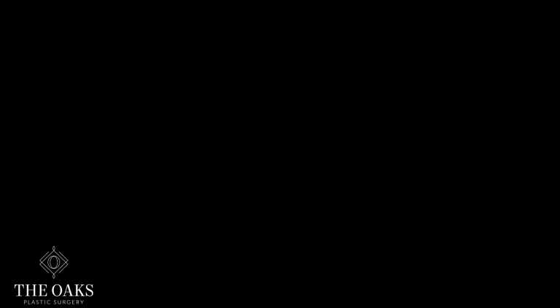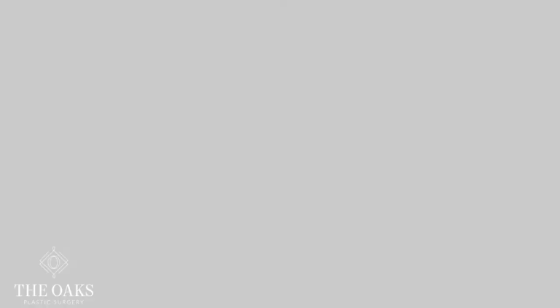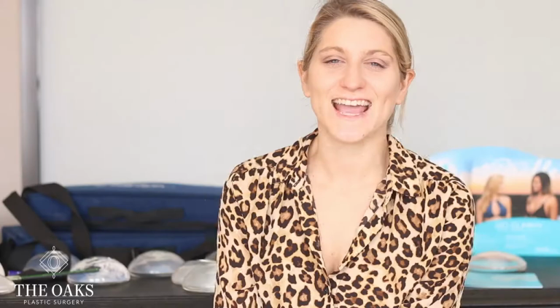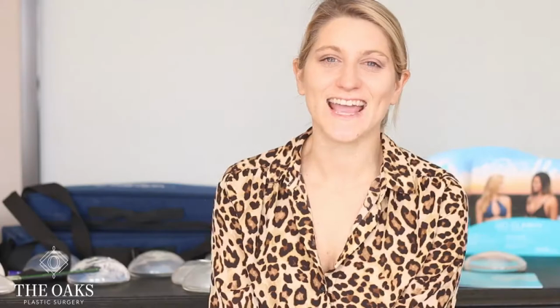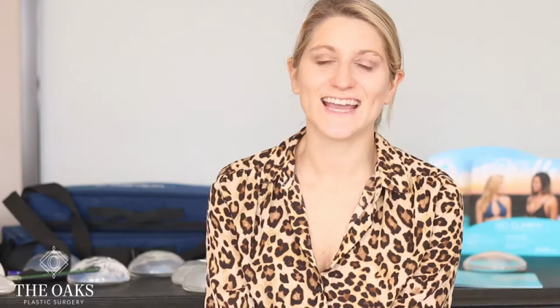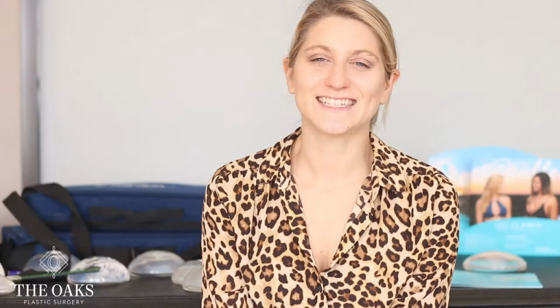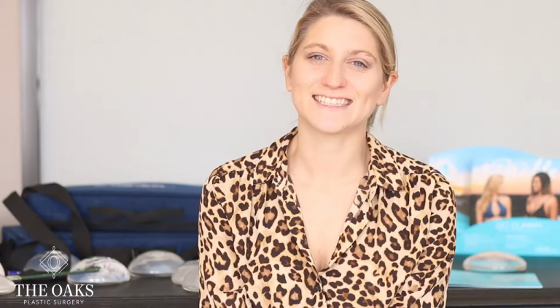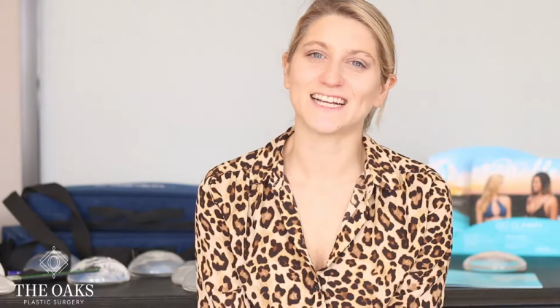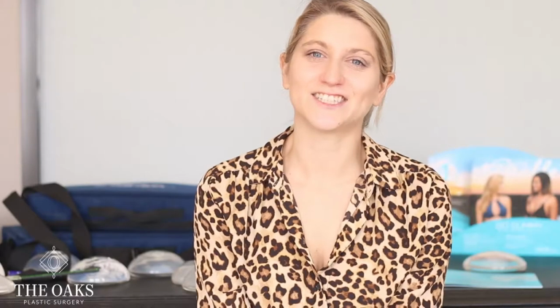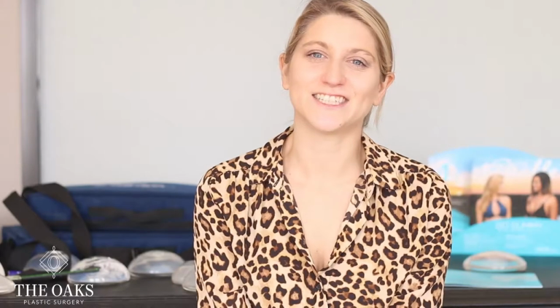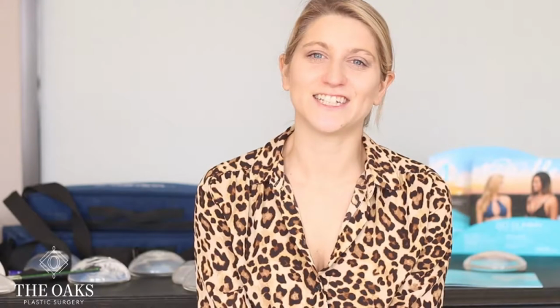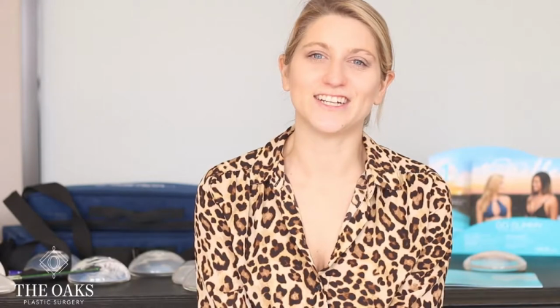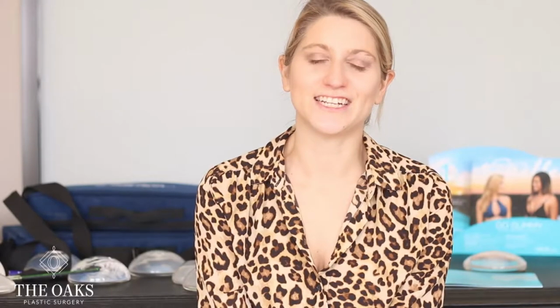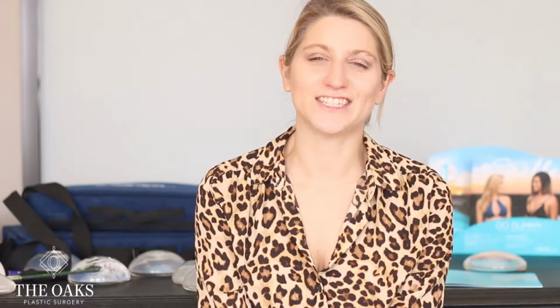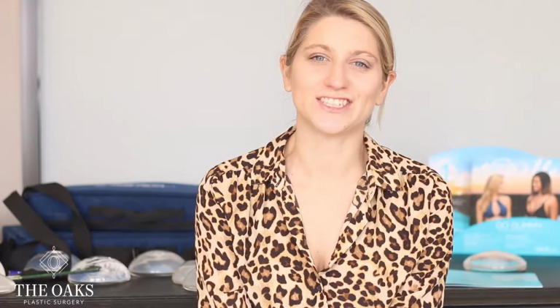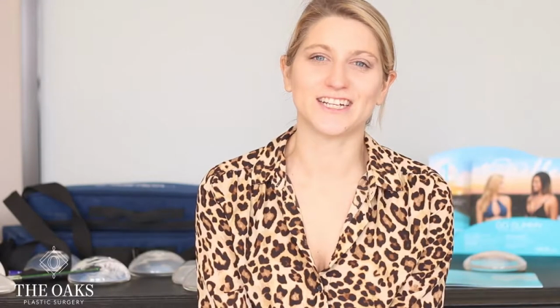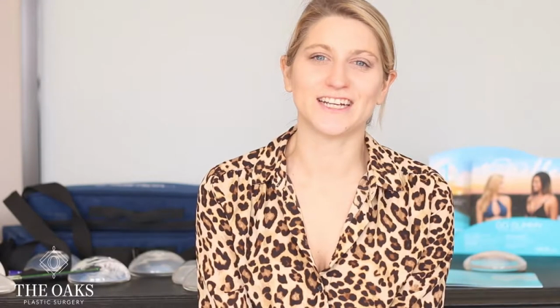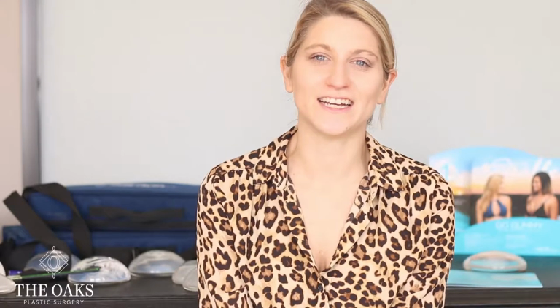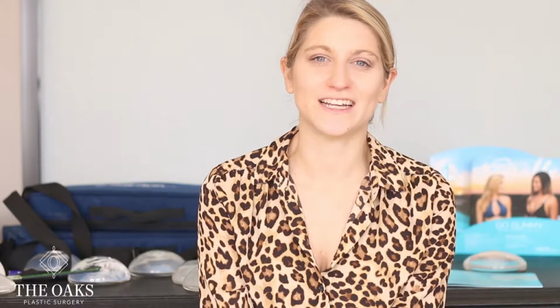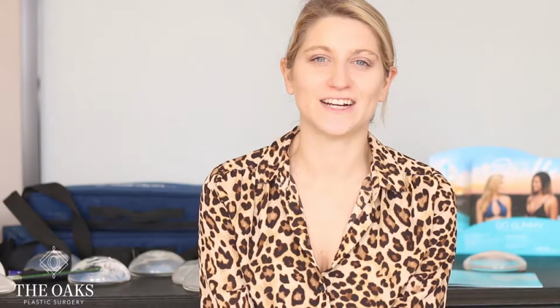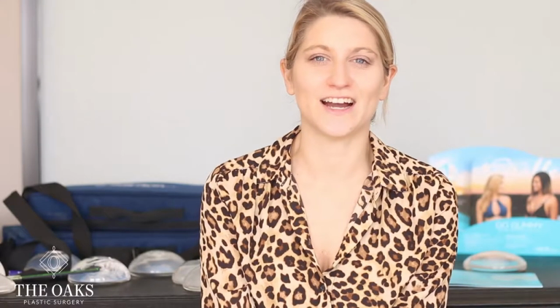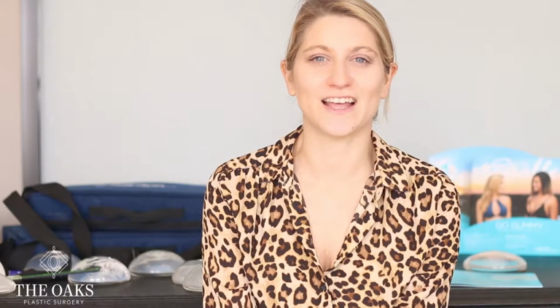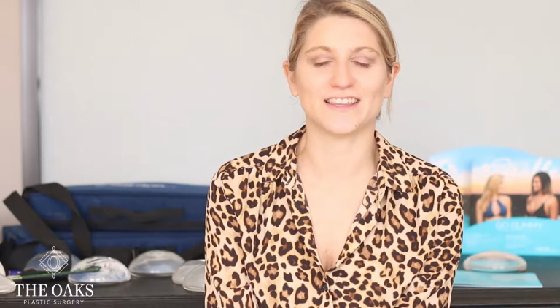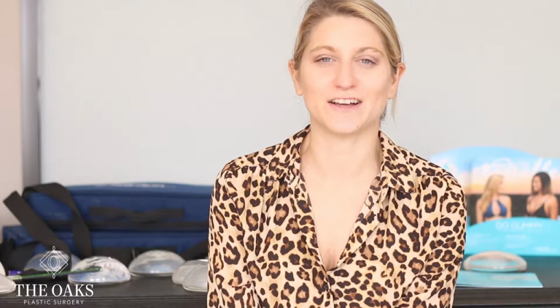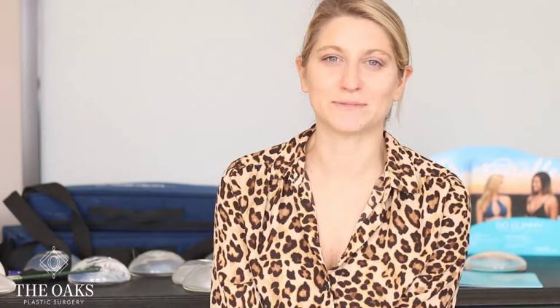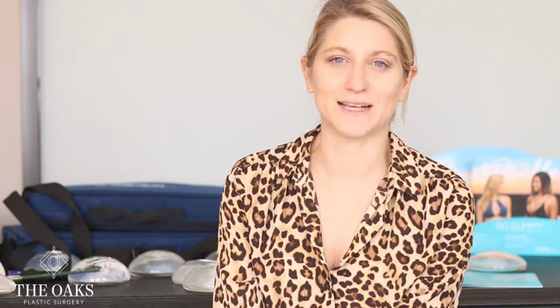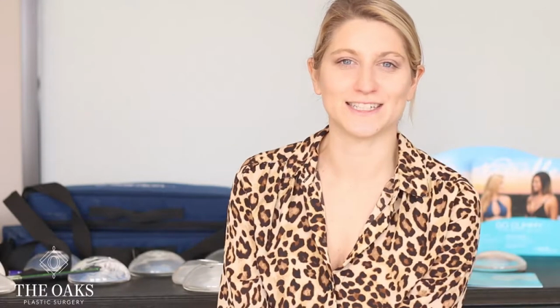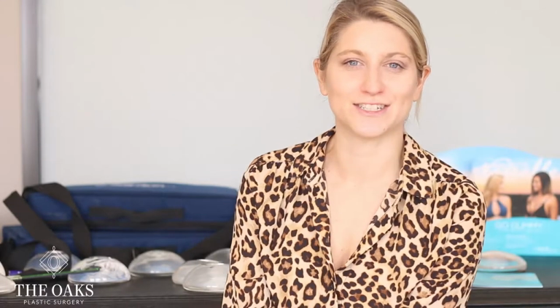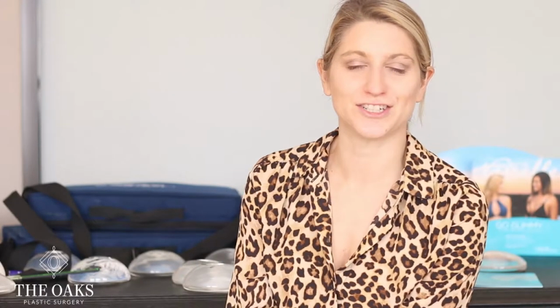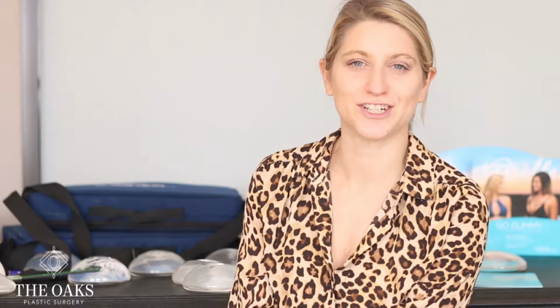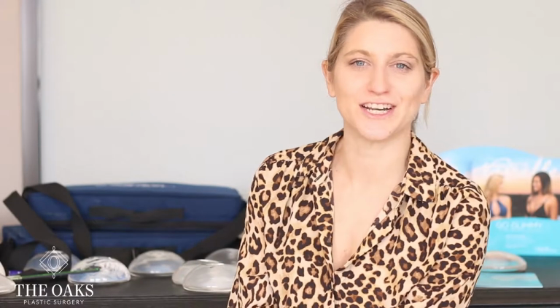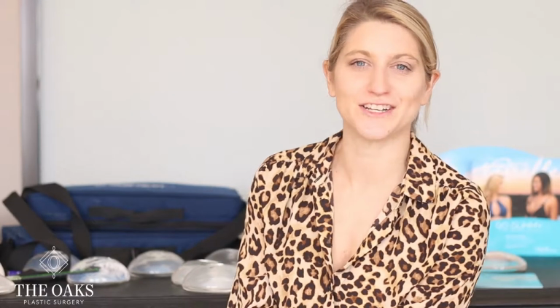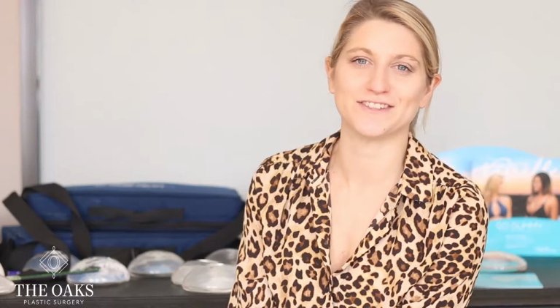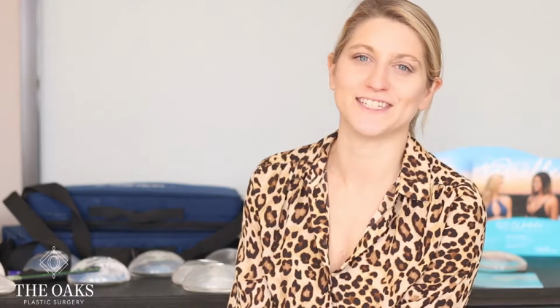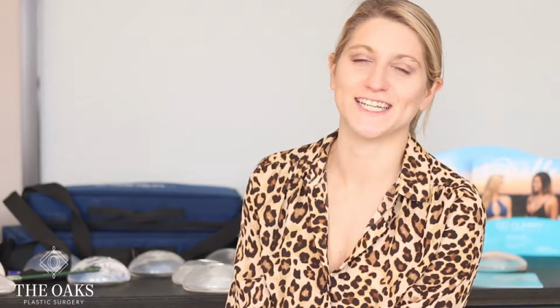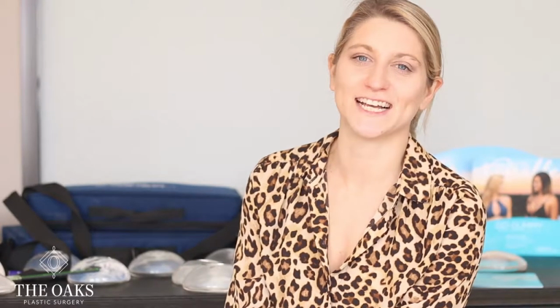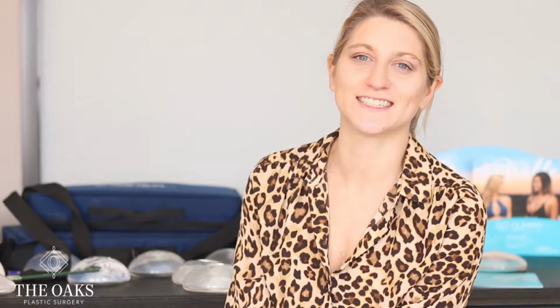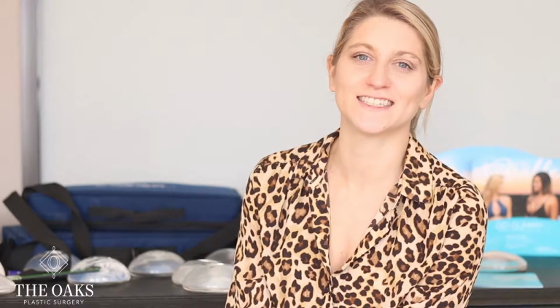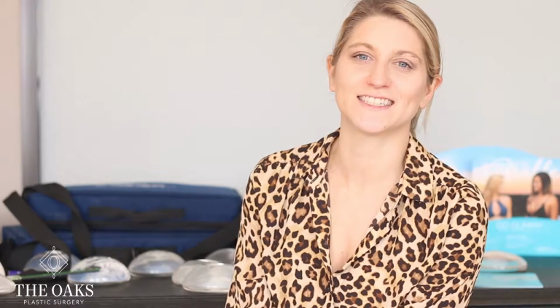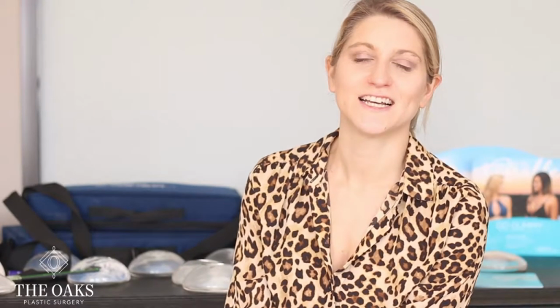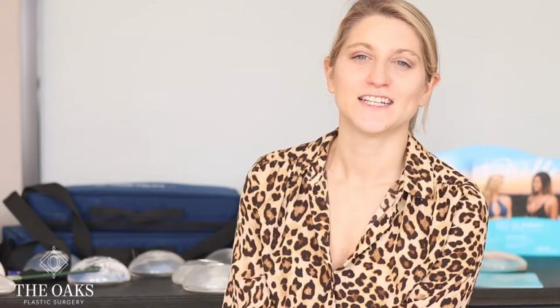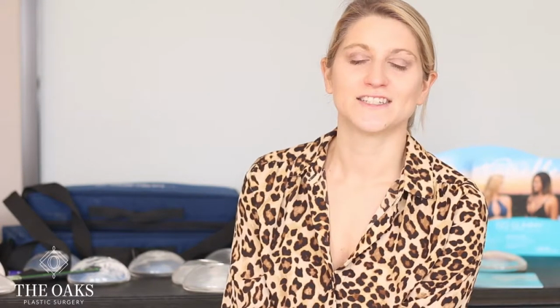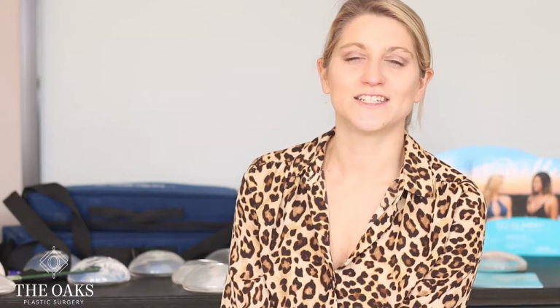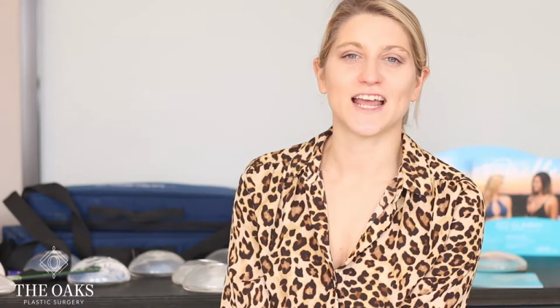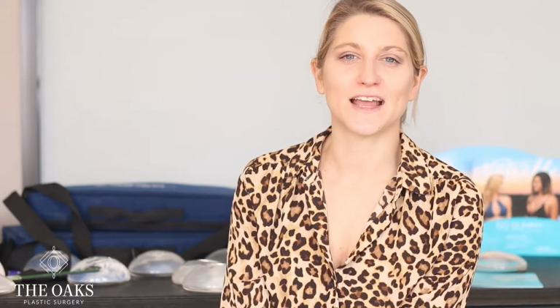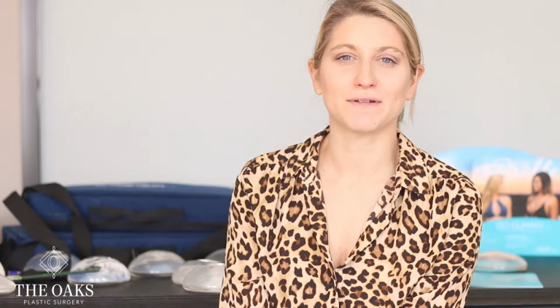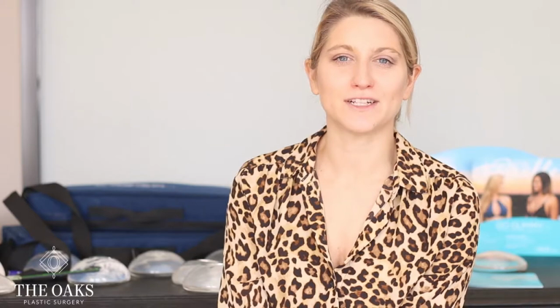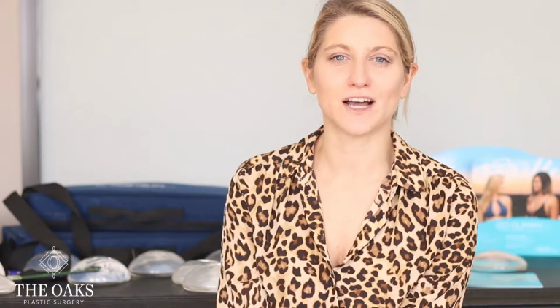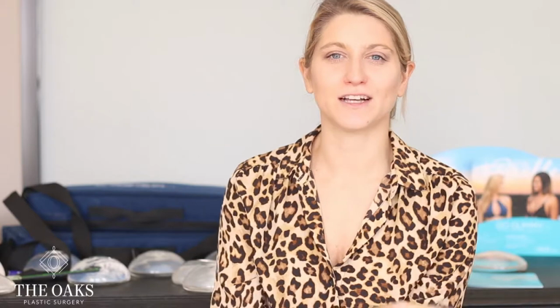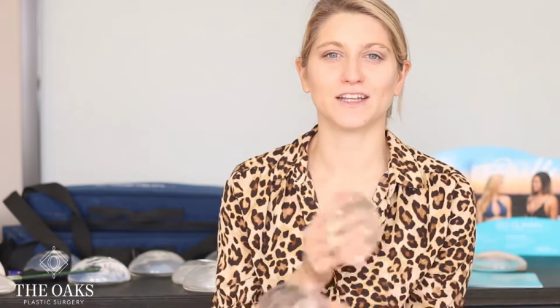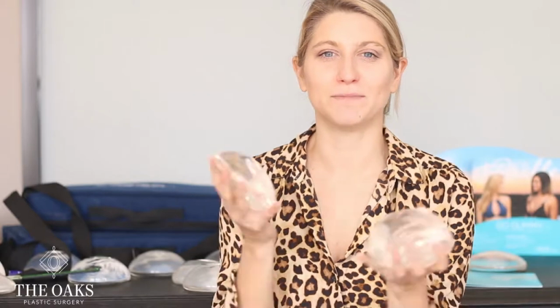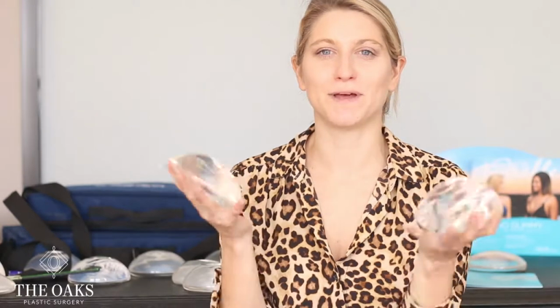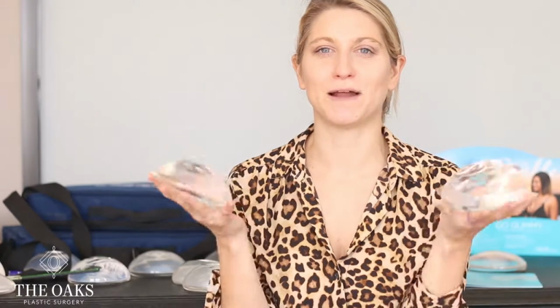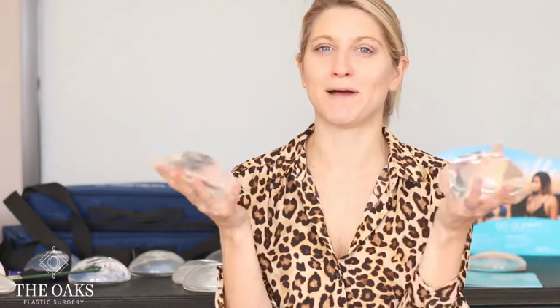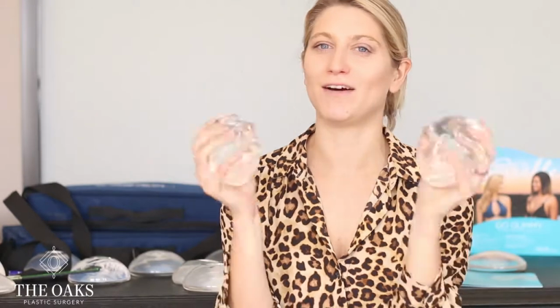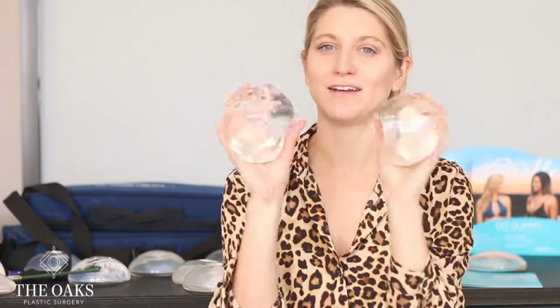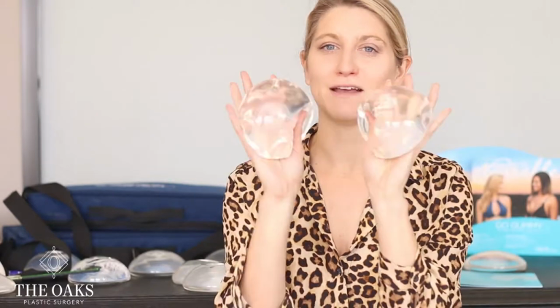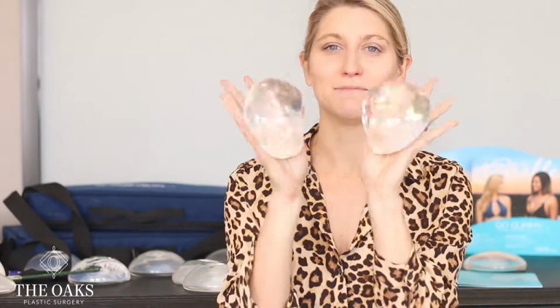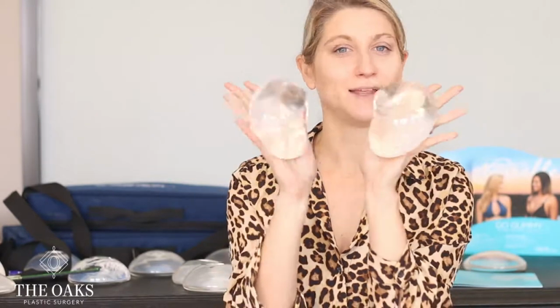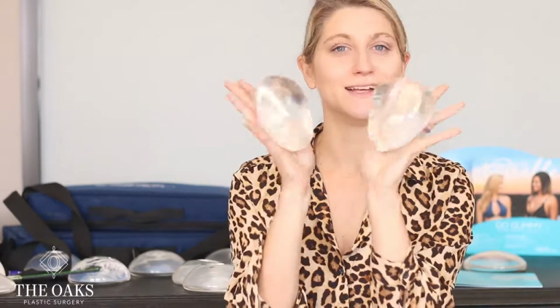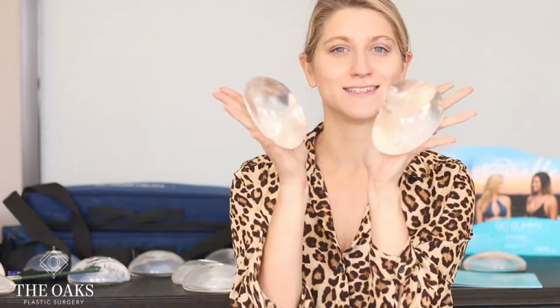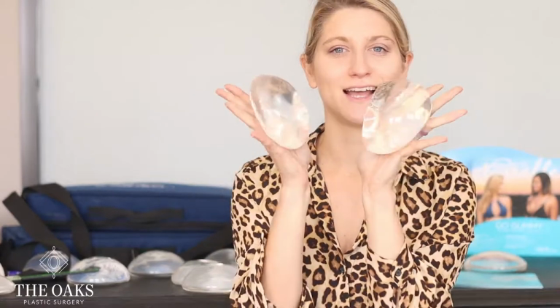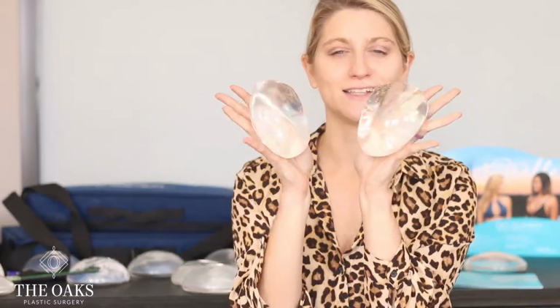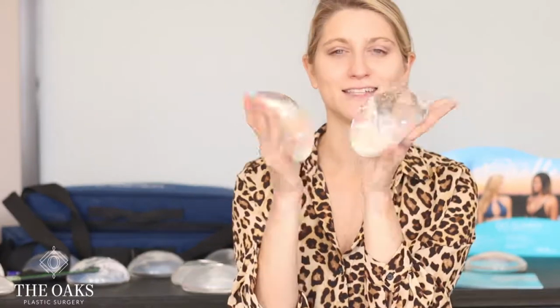Hey, it's Dr. Danielle Andri here at The Oaks Plastic Surgery in Houston, Texas.